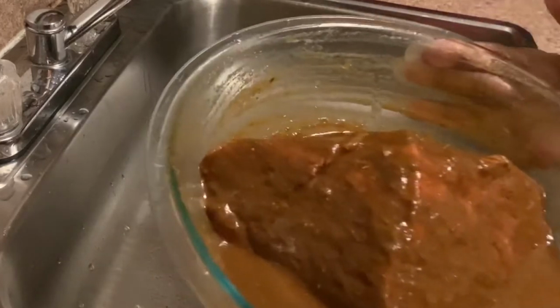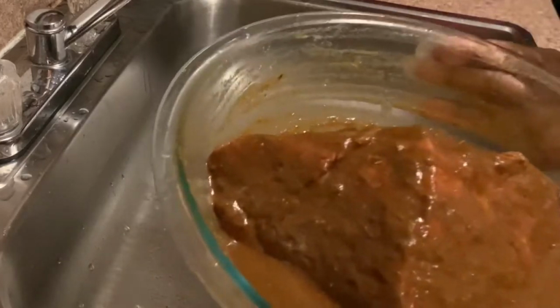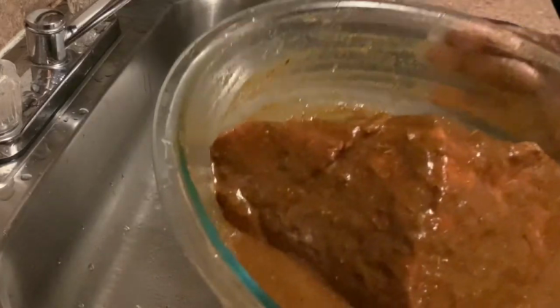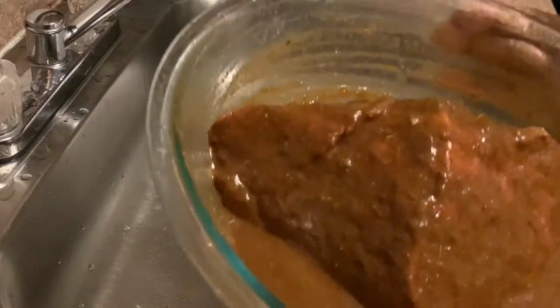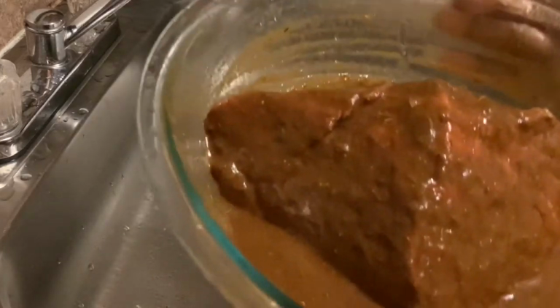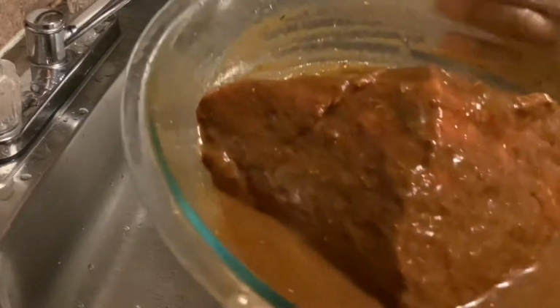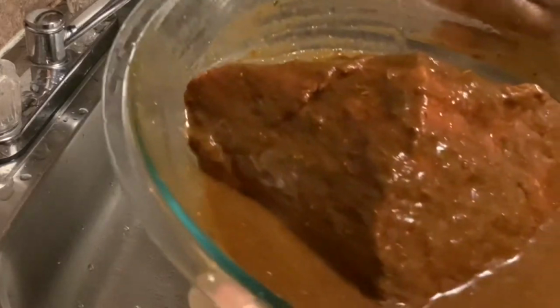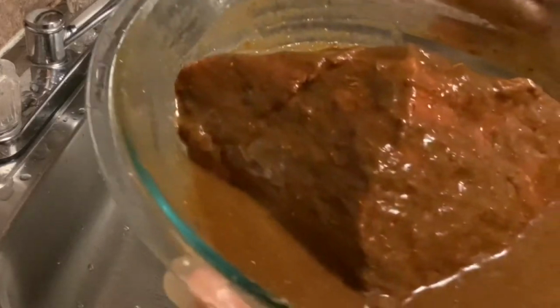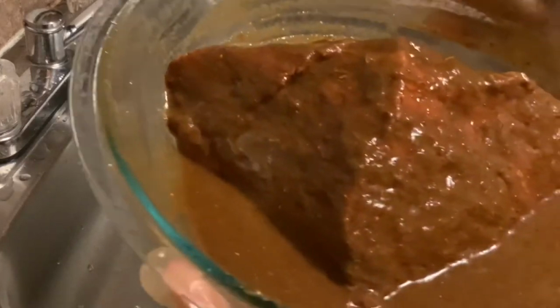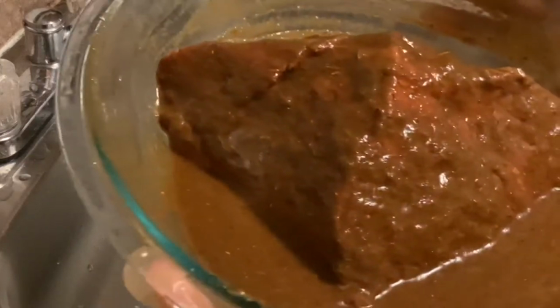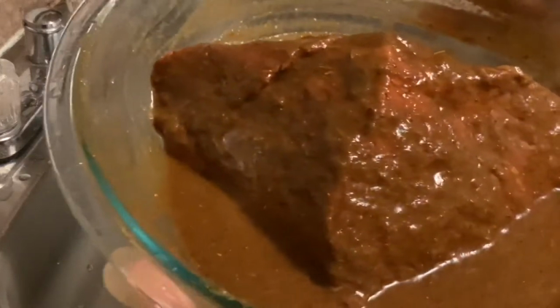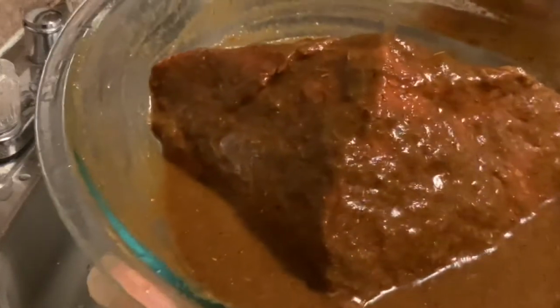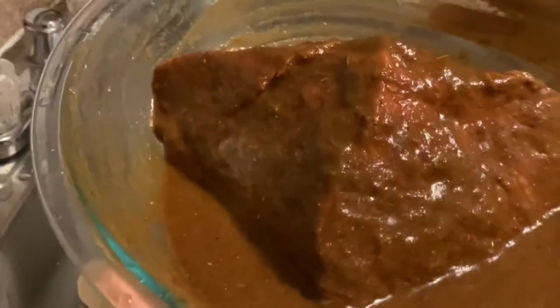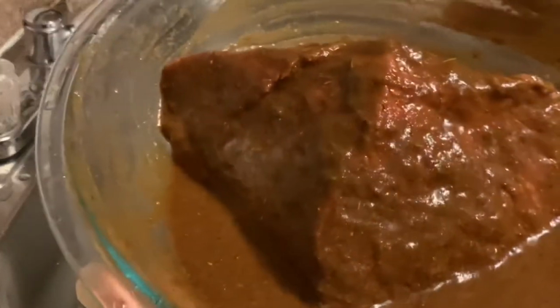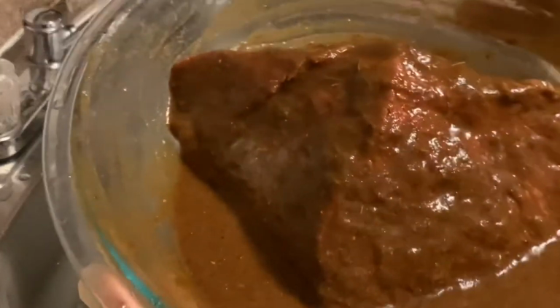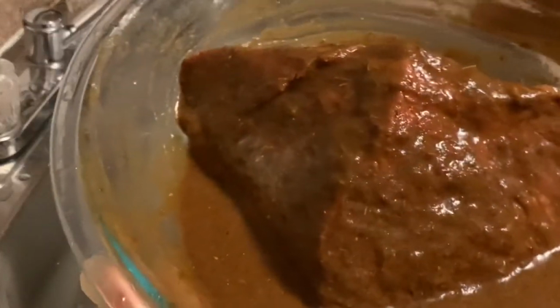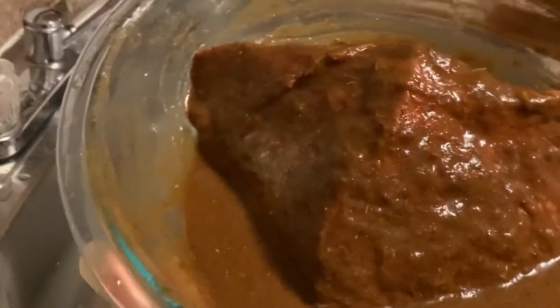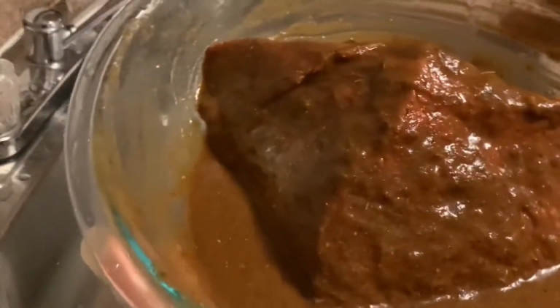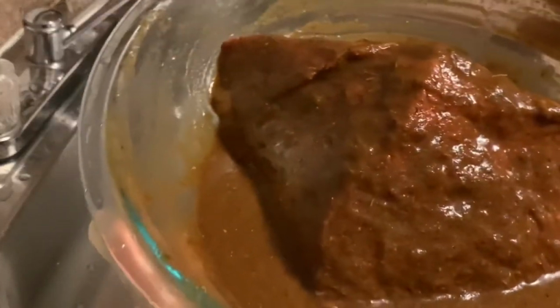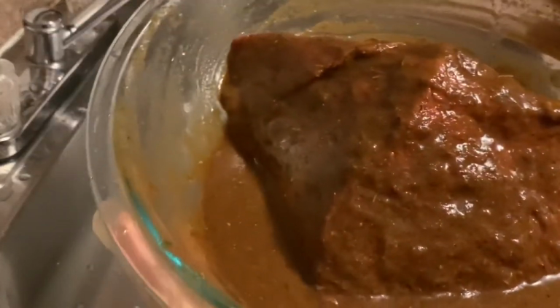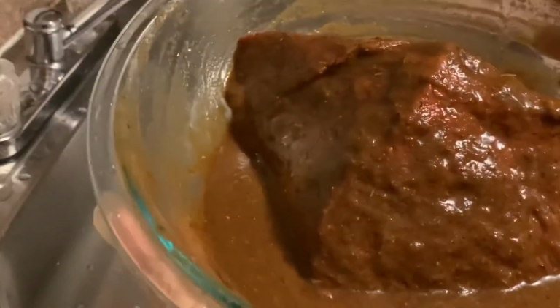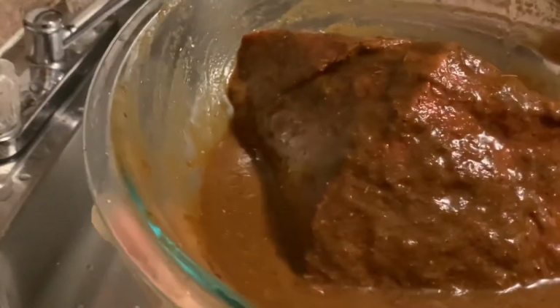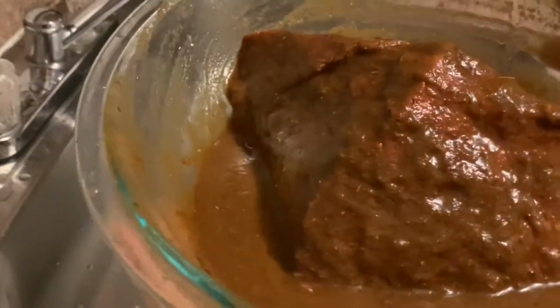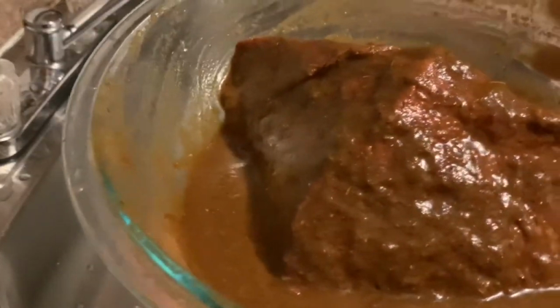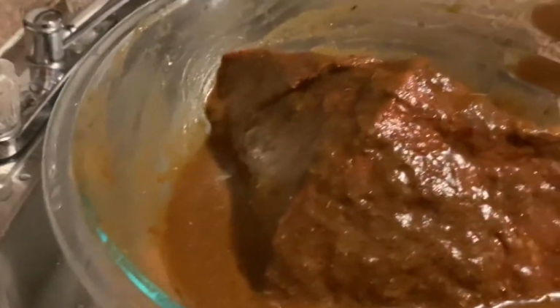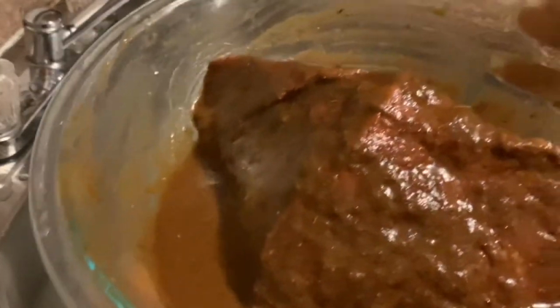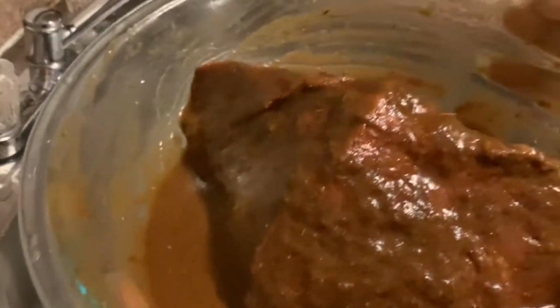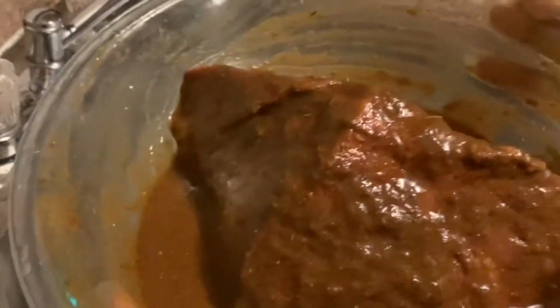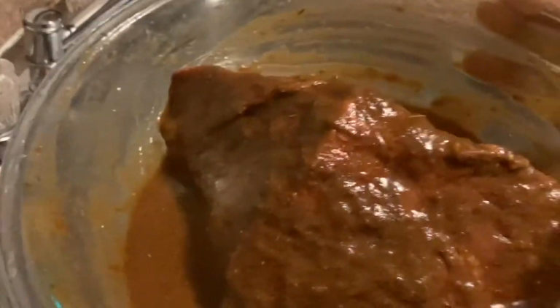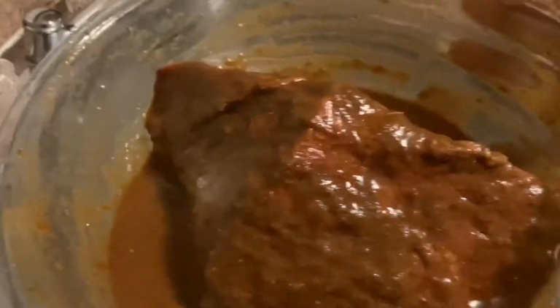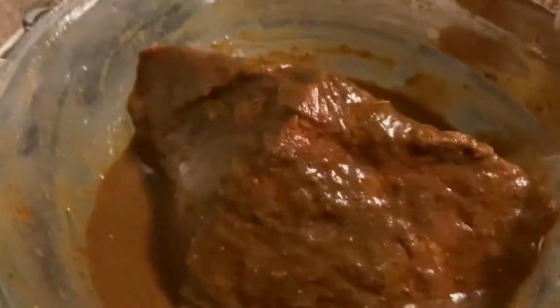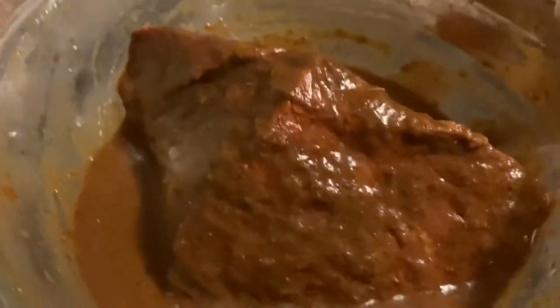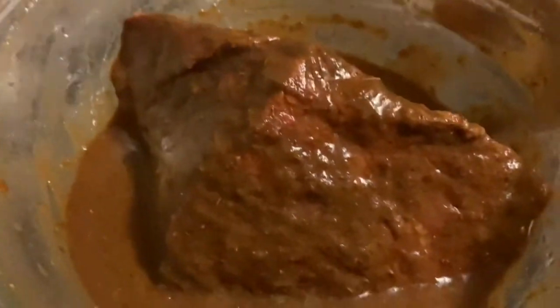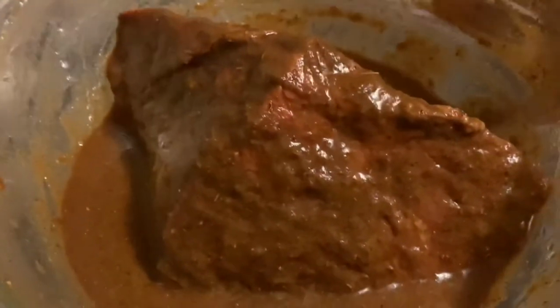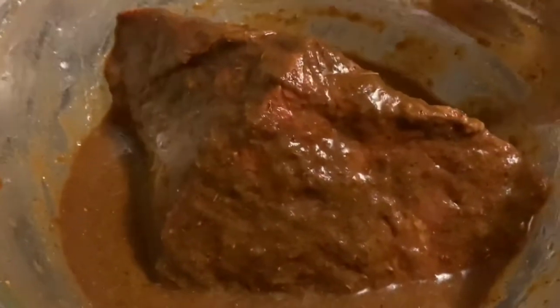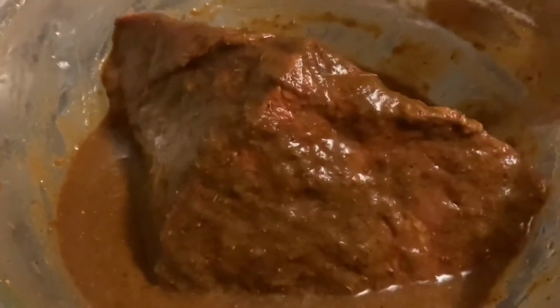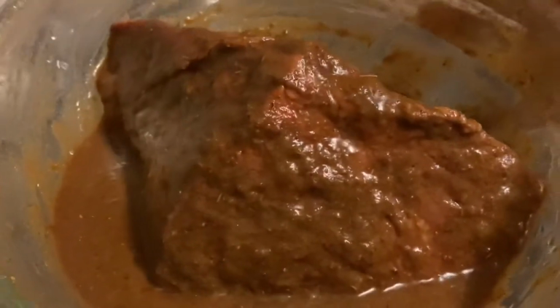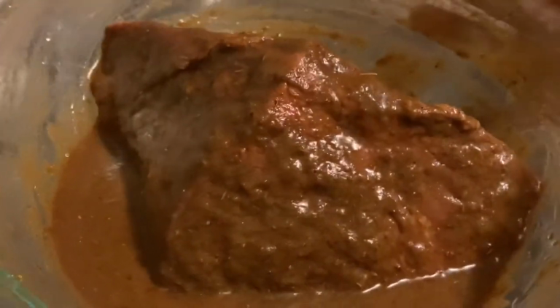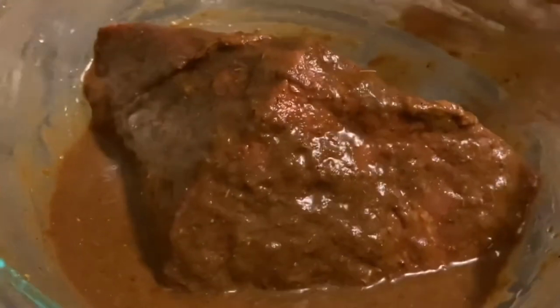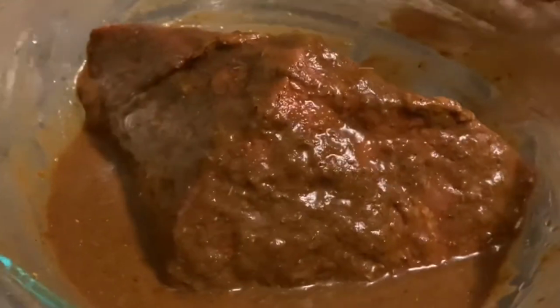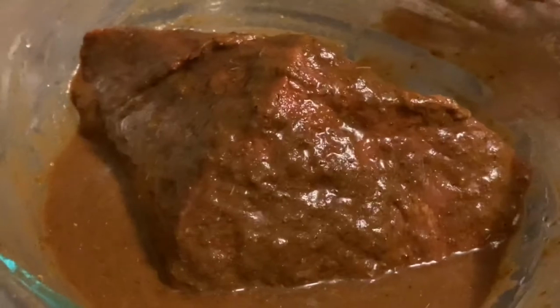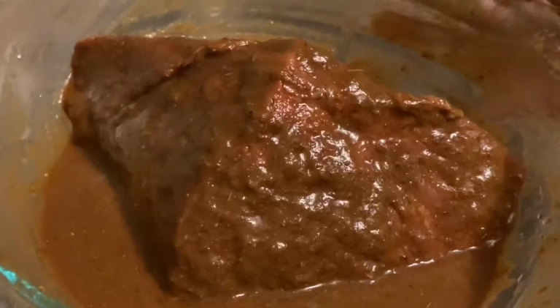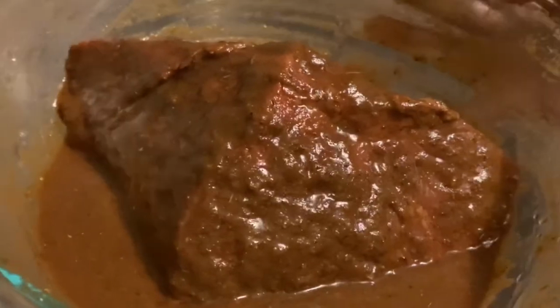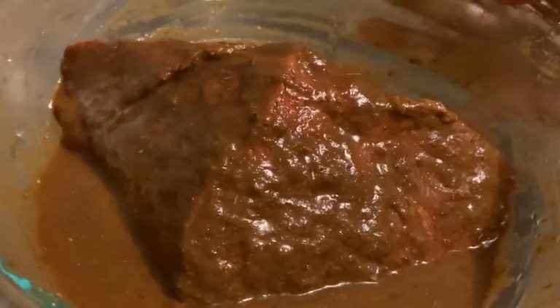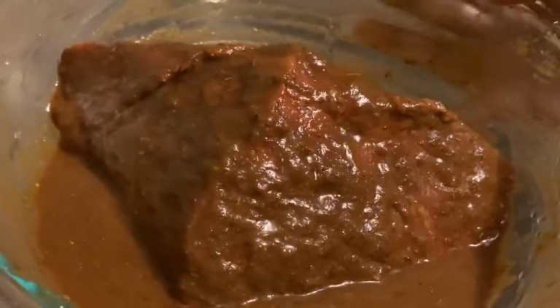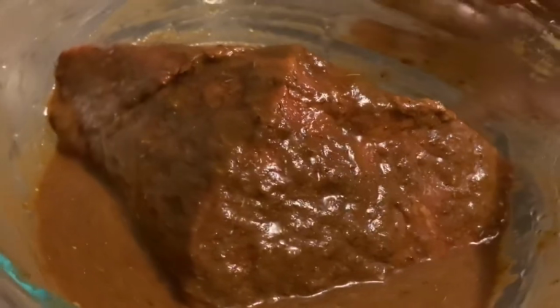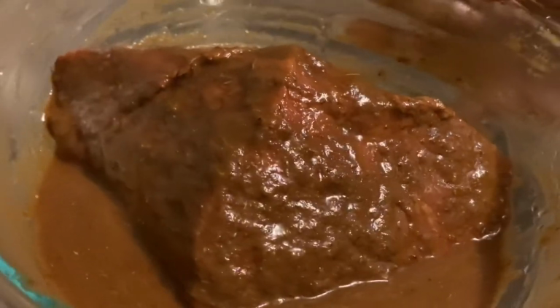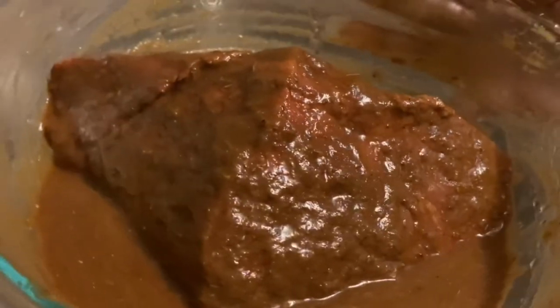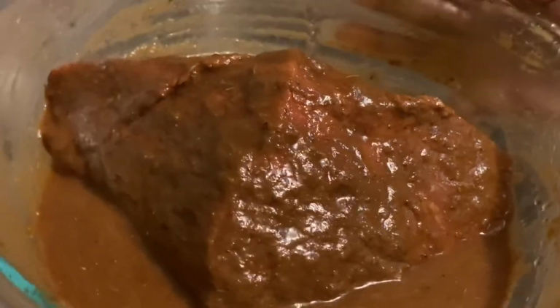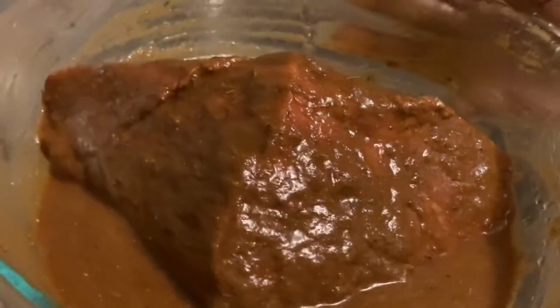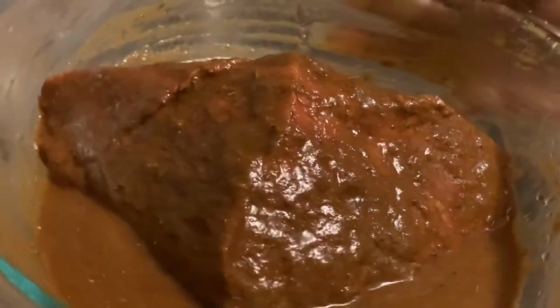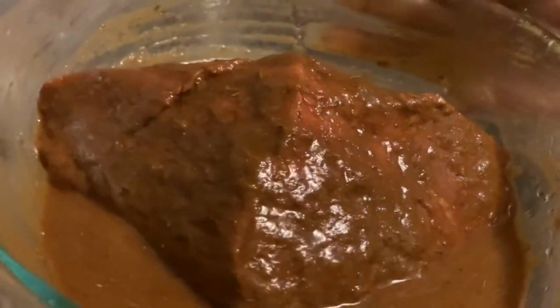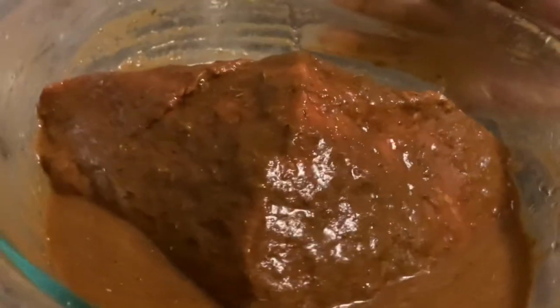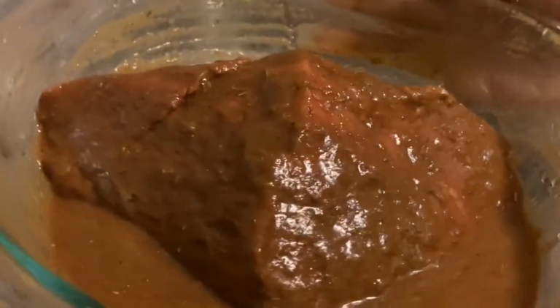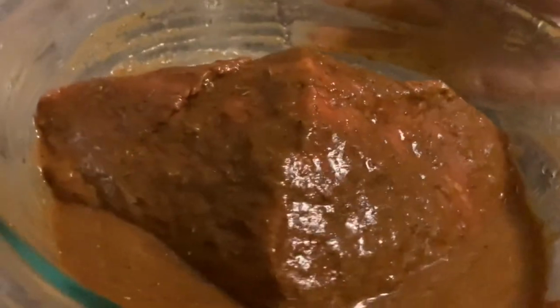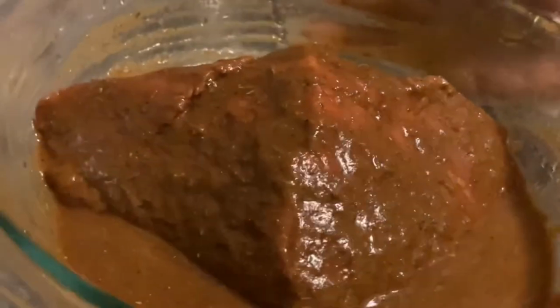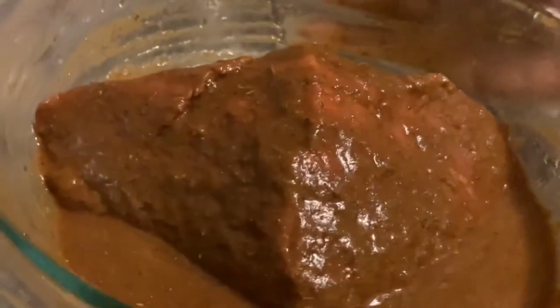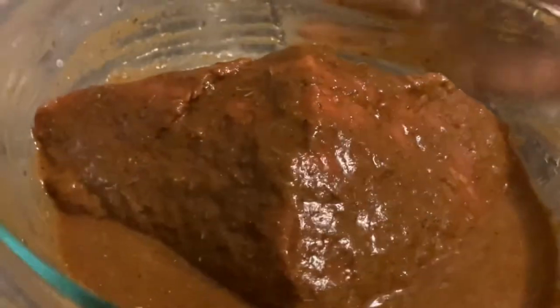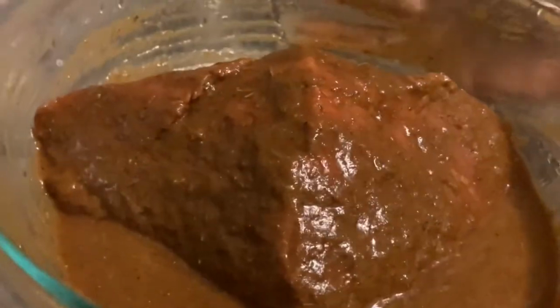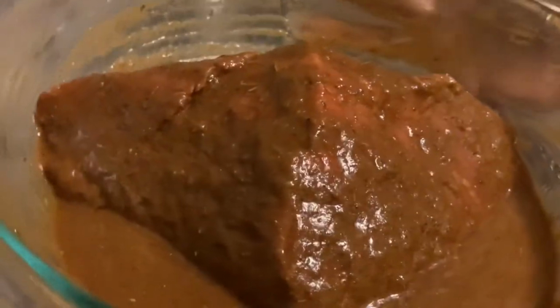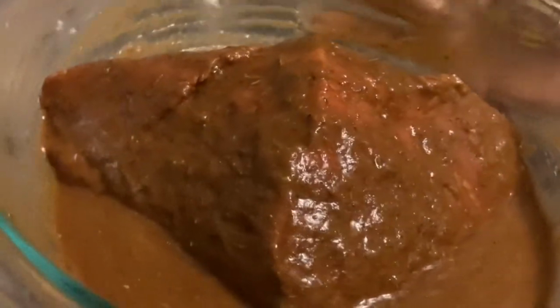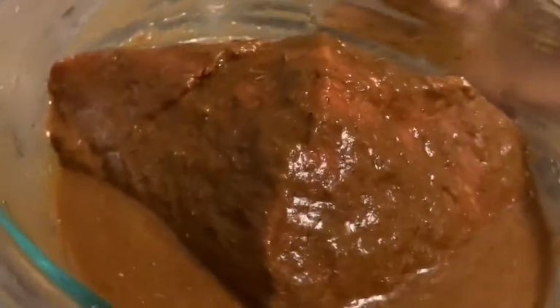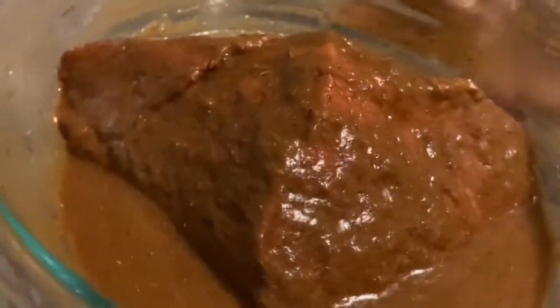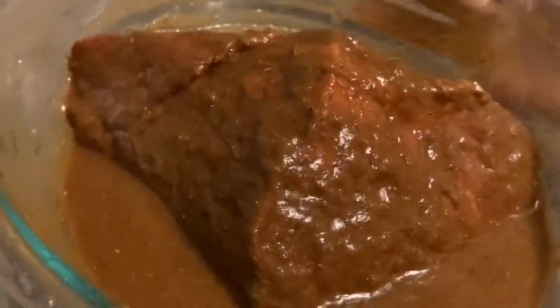Now that I'm finished seasoning the meat, I'm going to set it aside to marinate overnight.